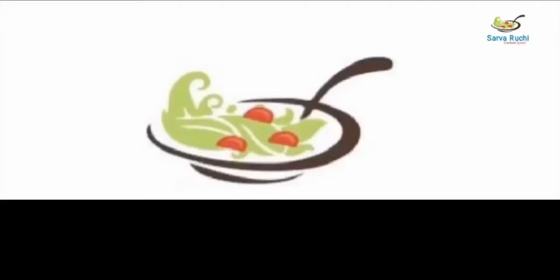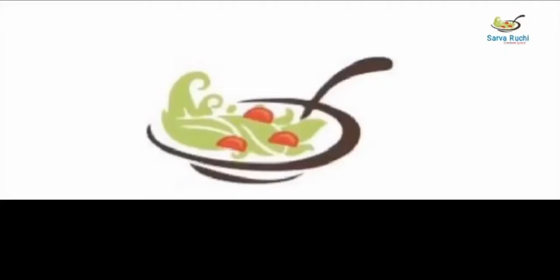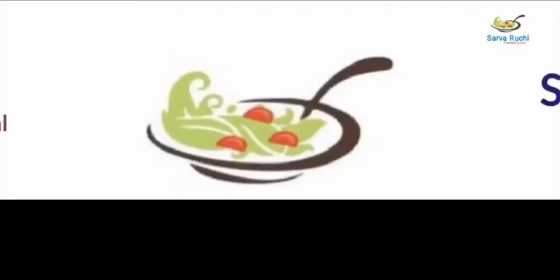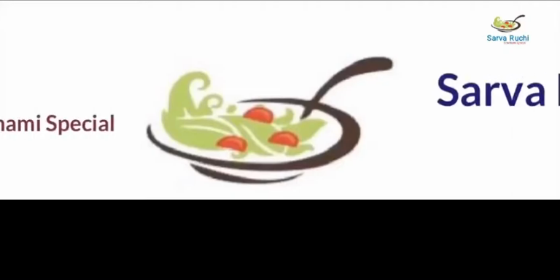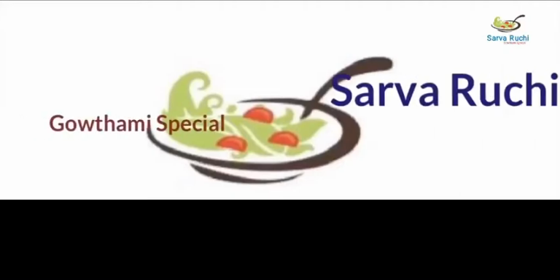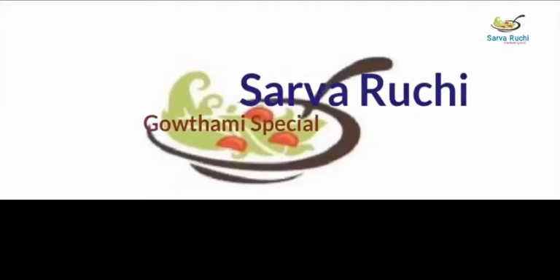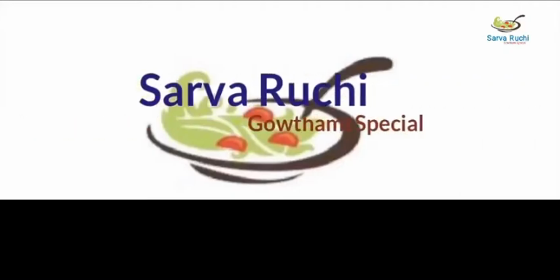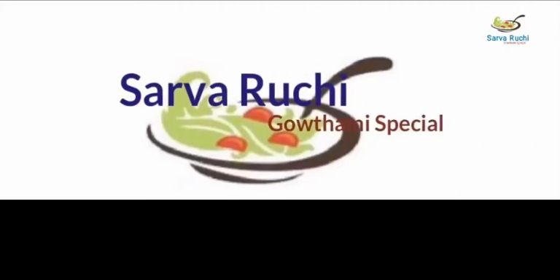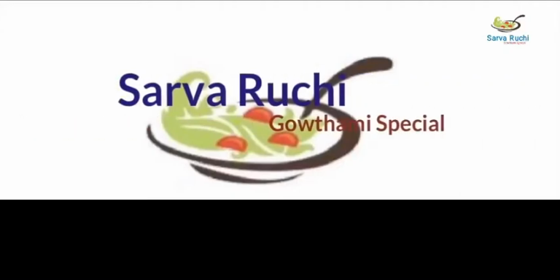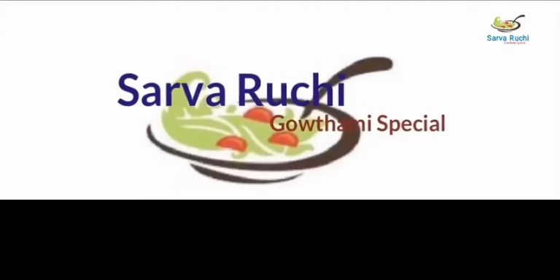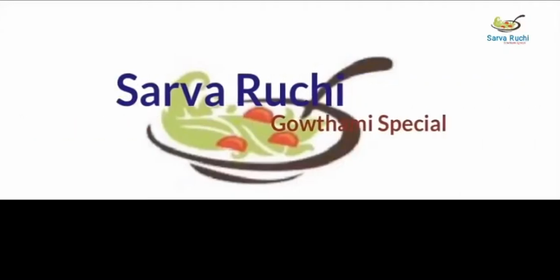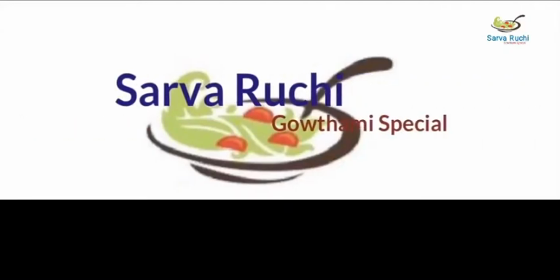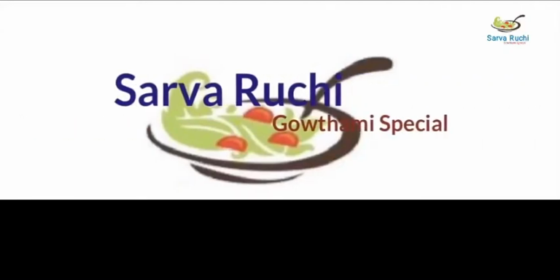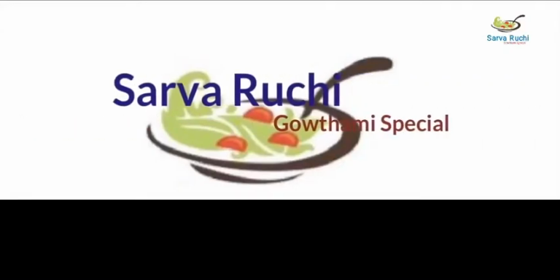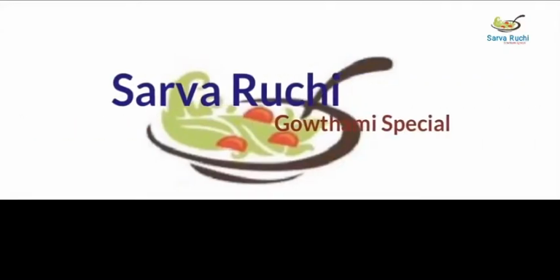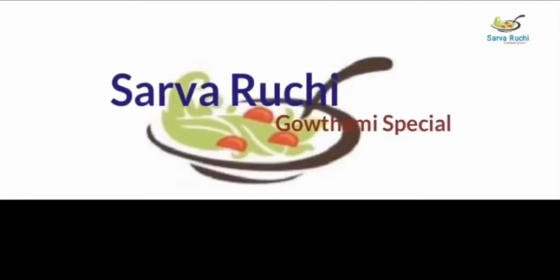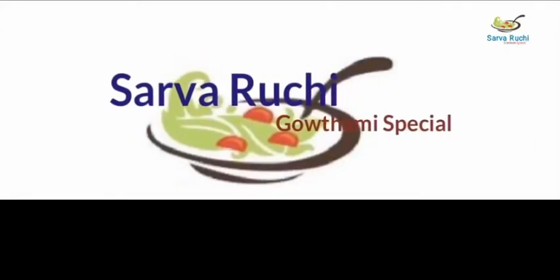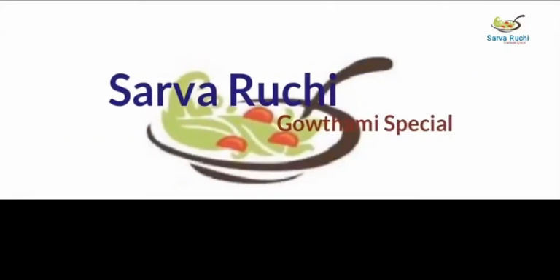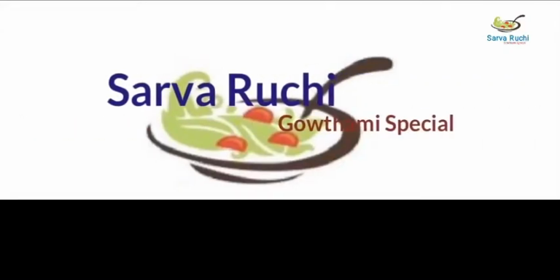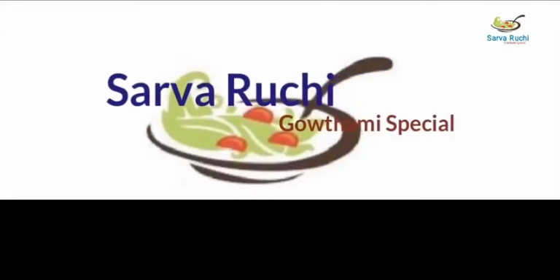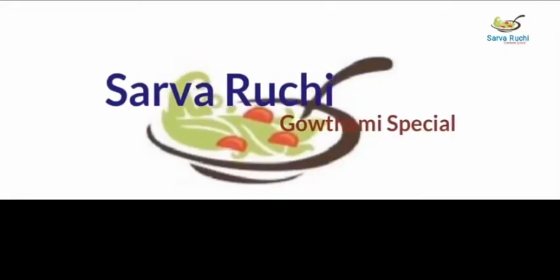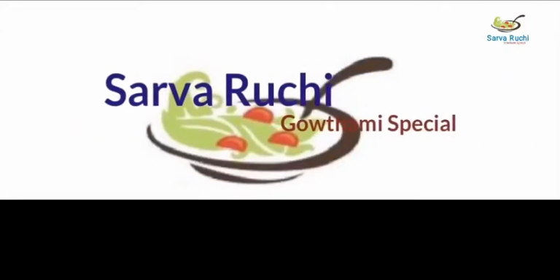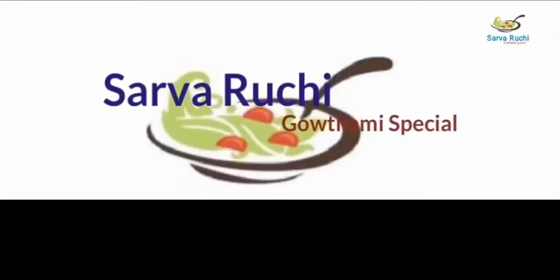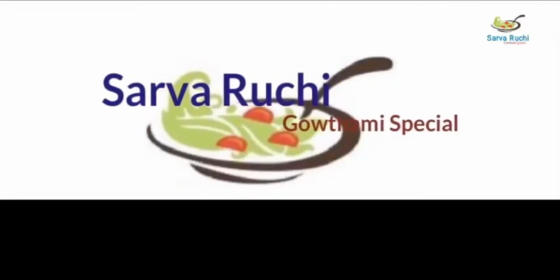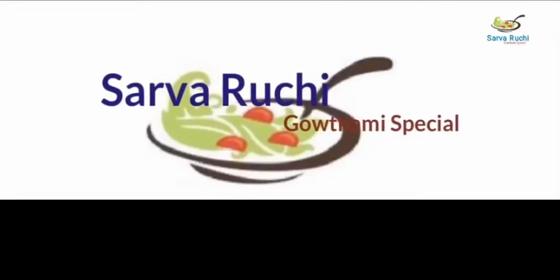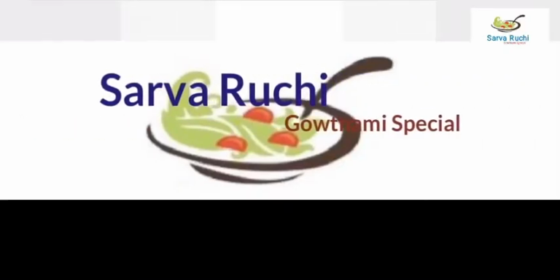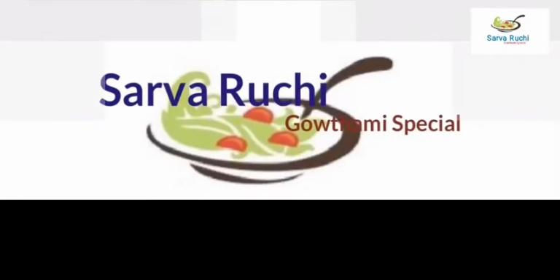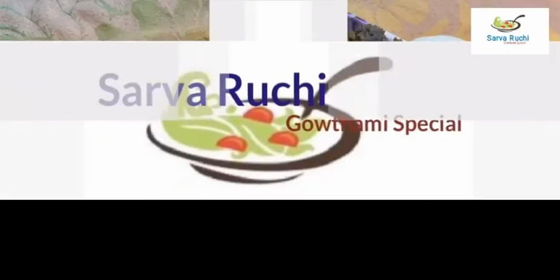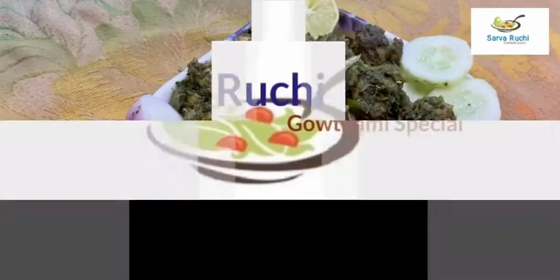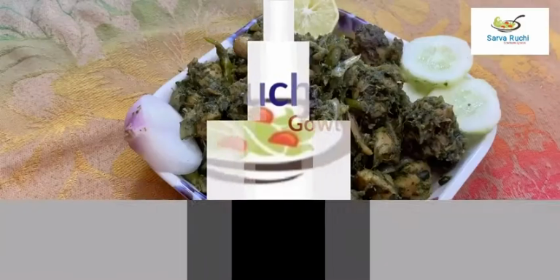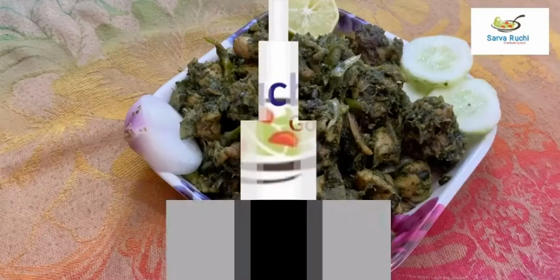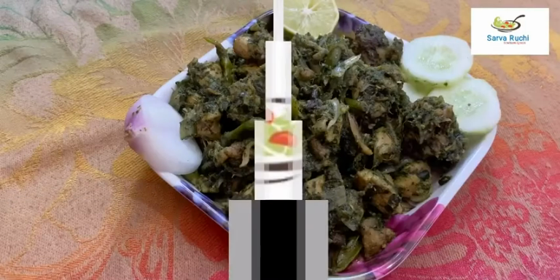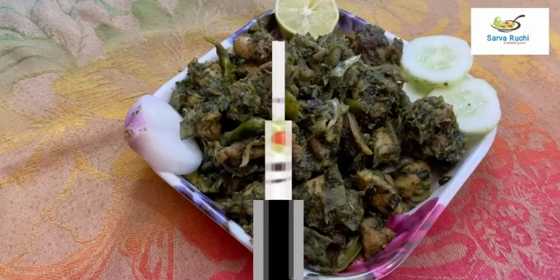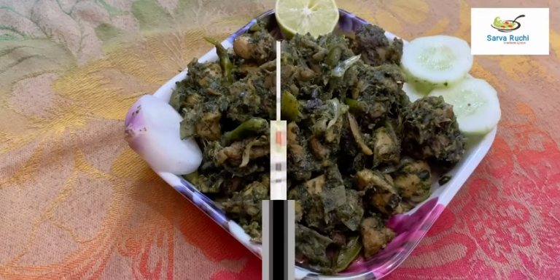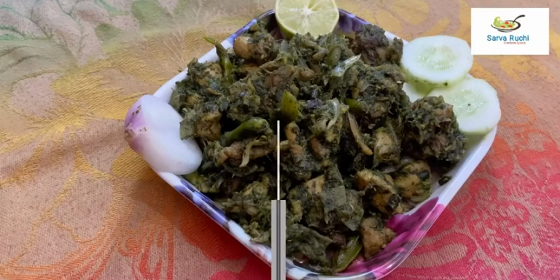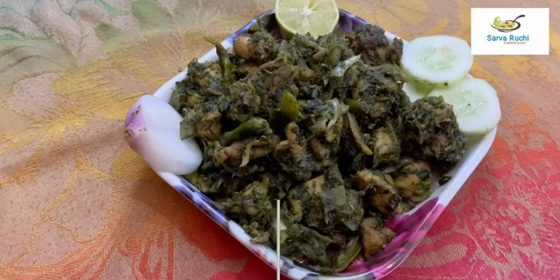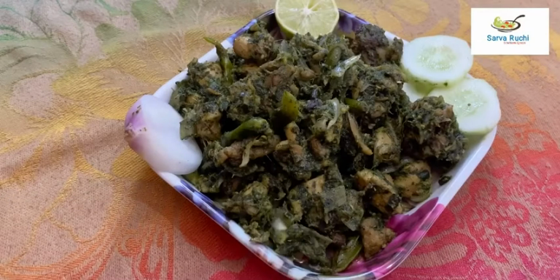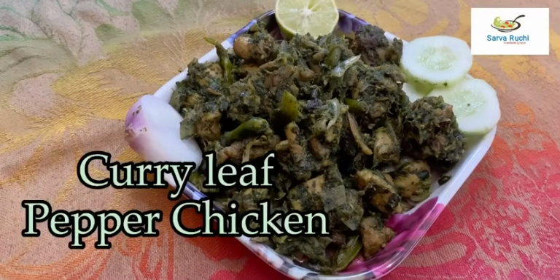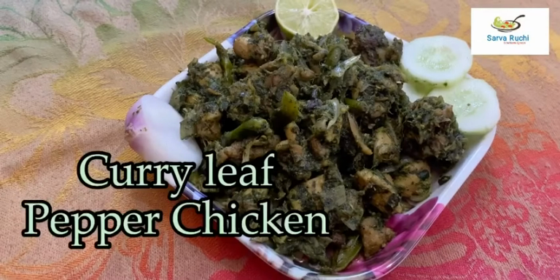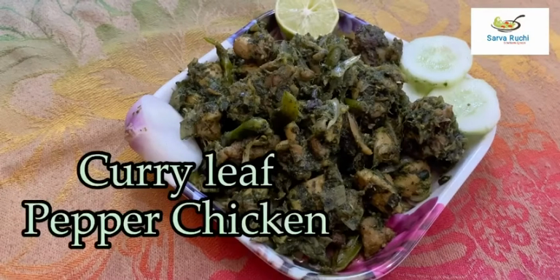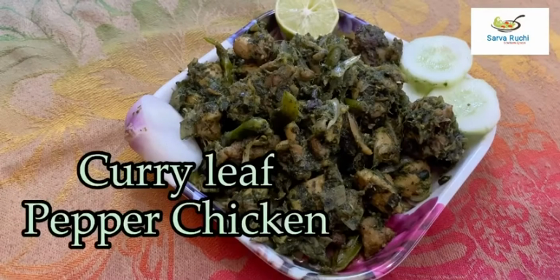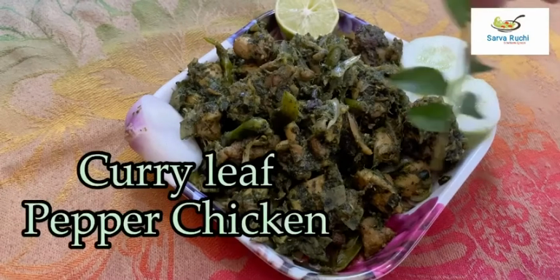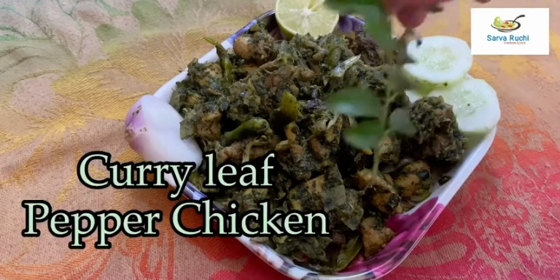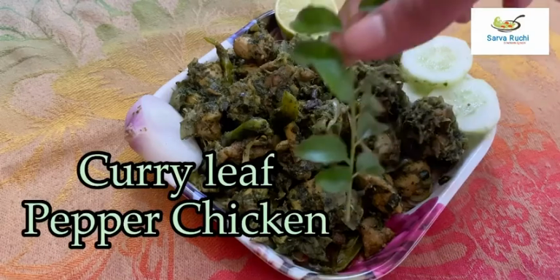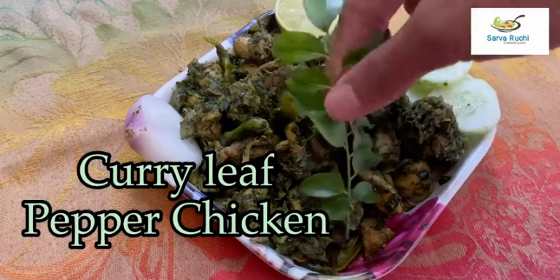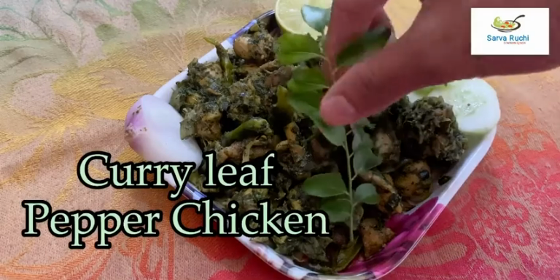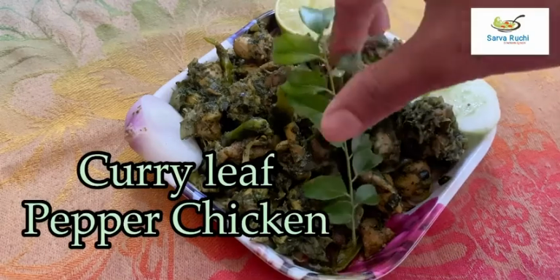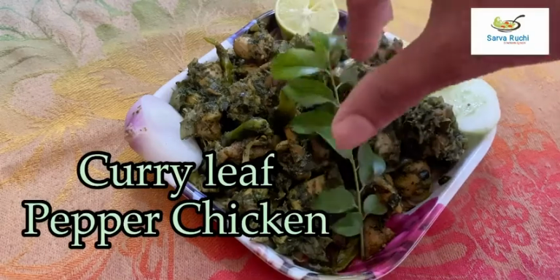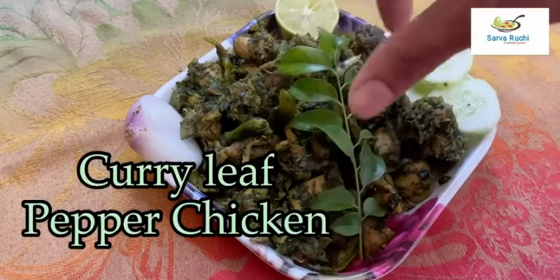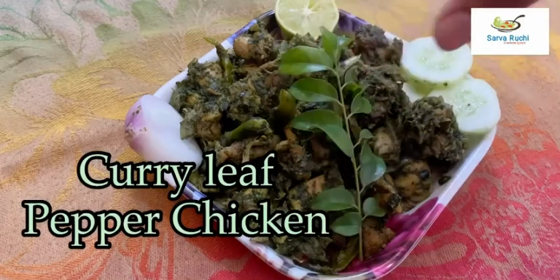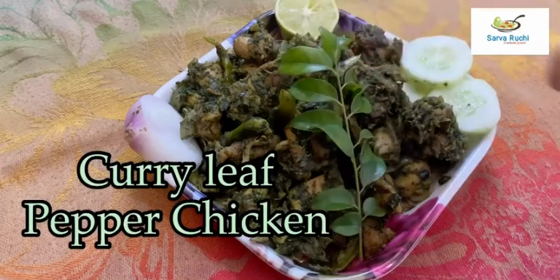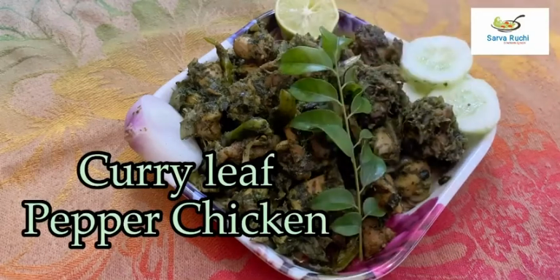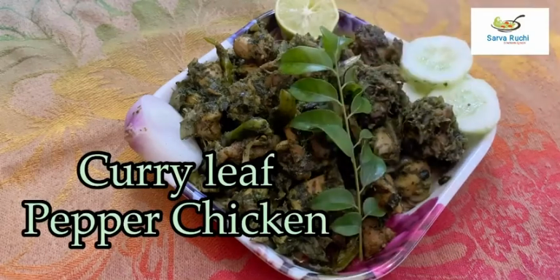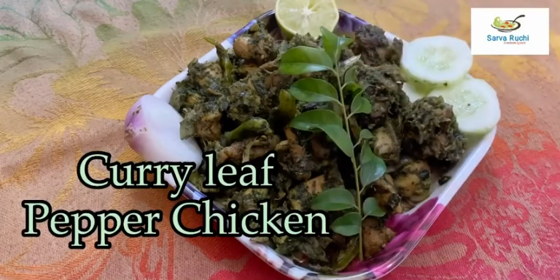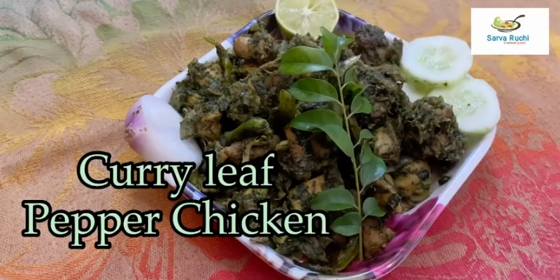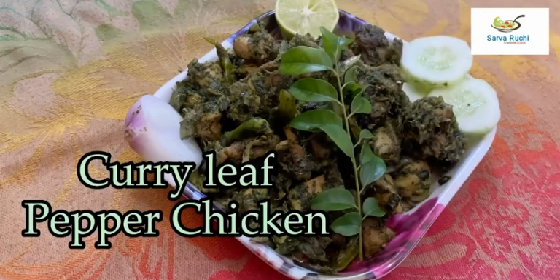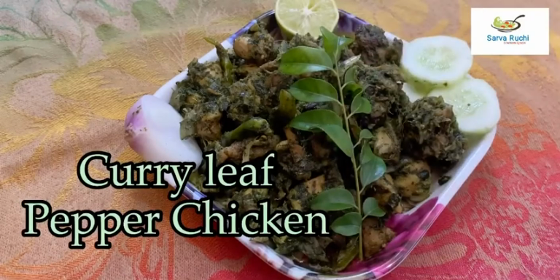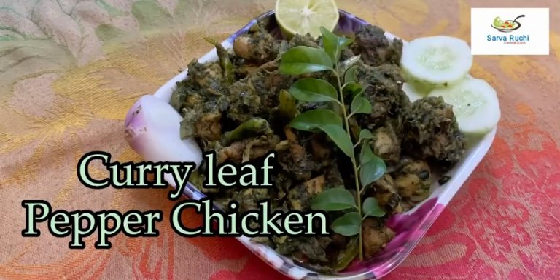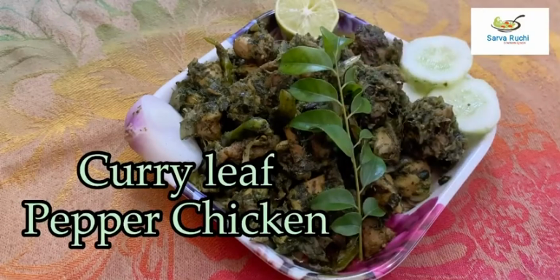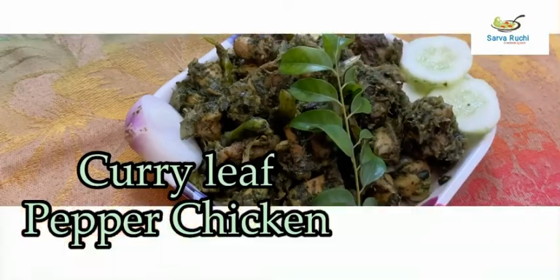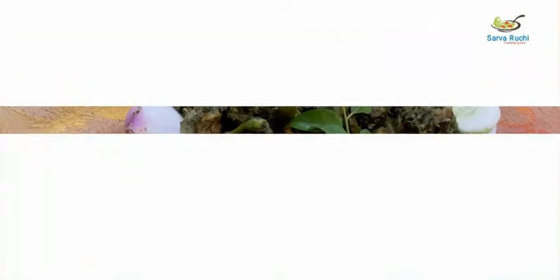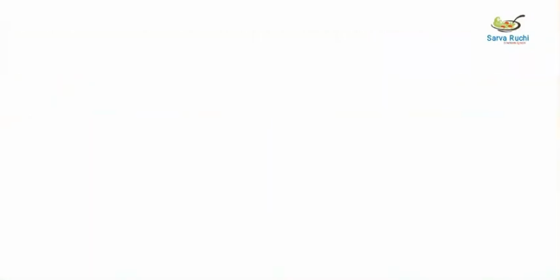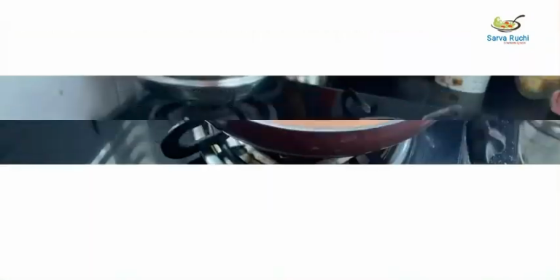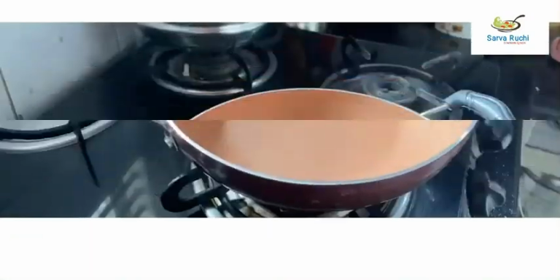Hello friends, welcome to Sarvaruchi. Today we are going to prepare curry leaf pepper chicken.